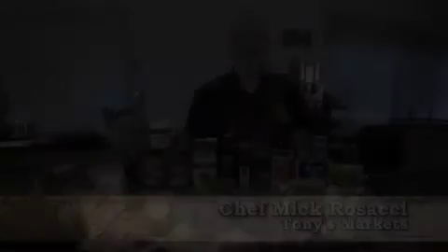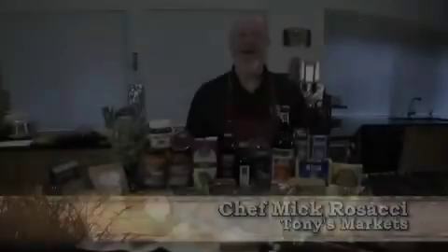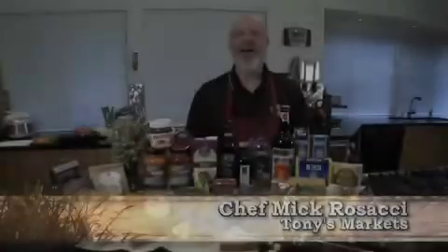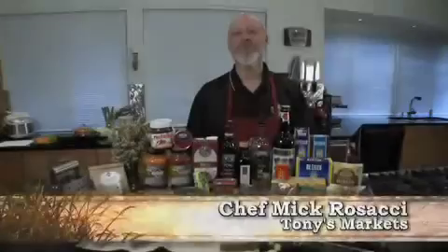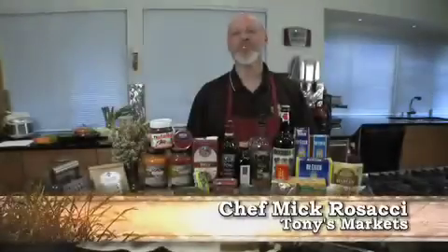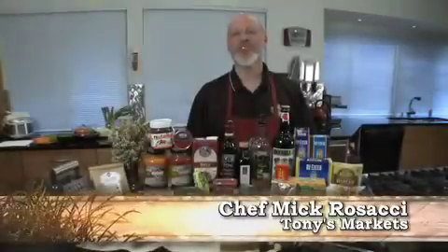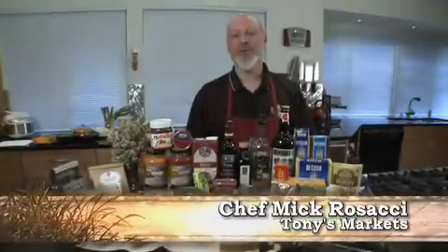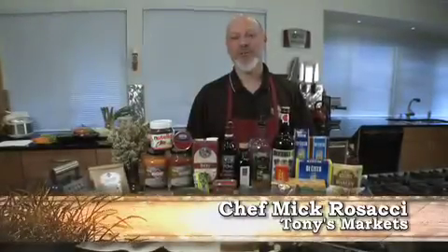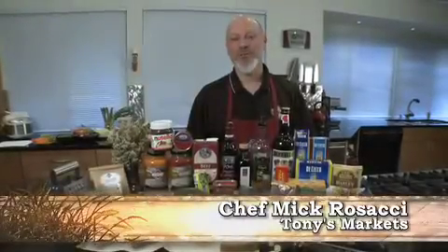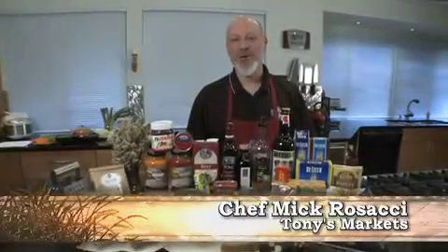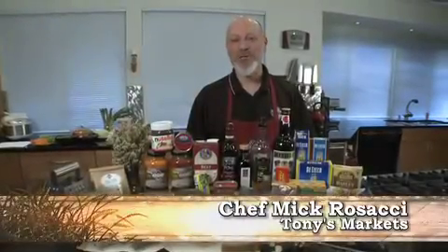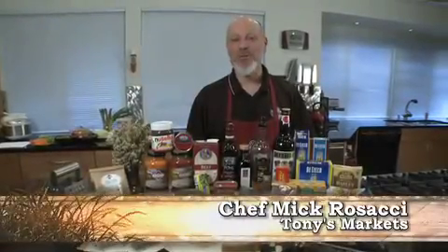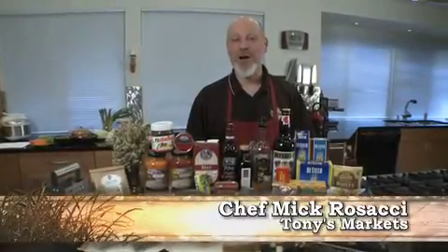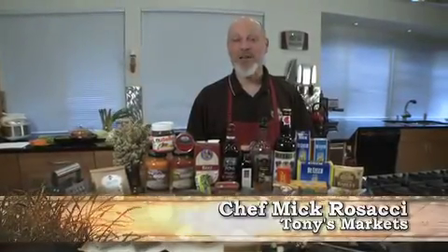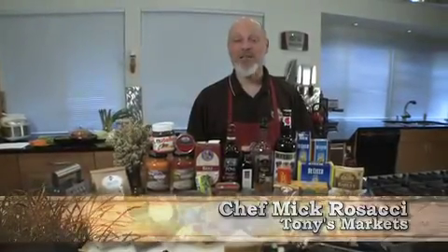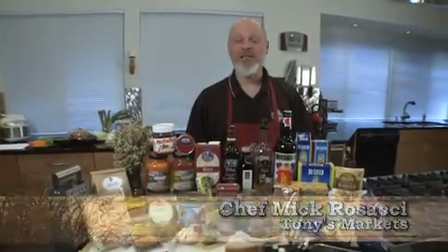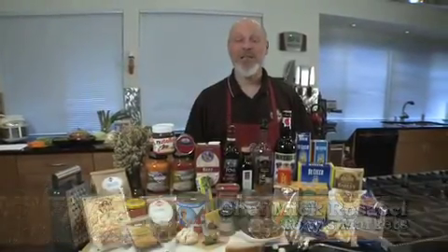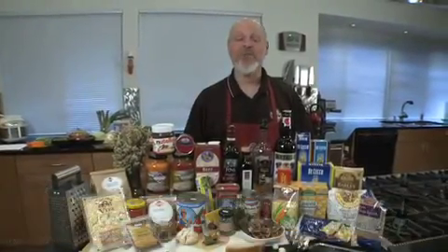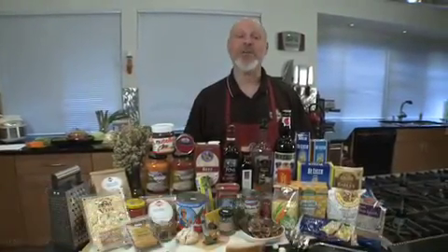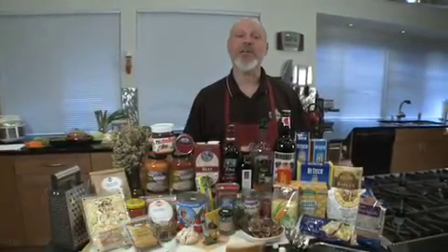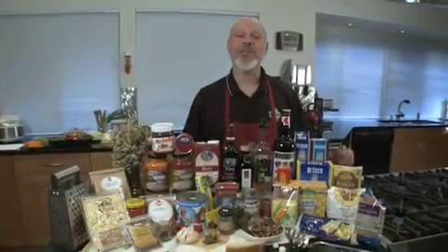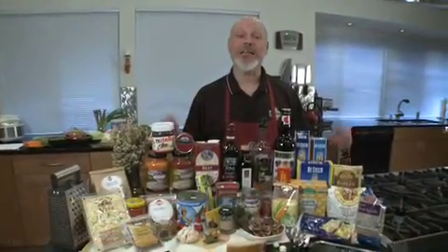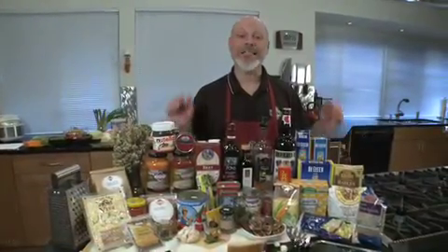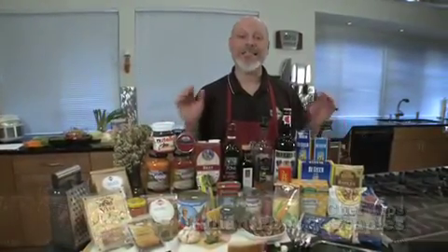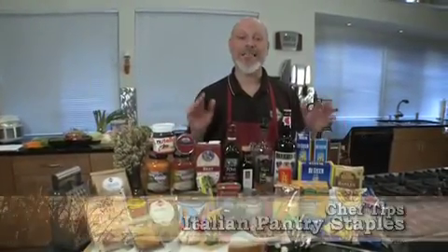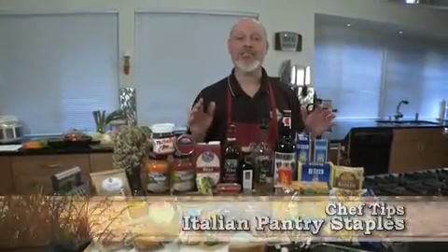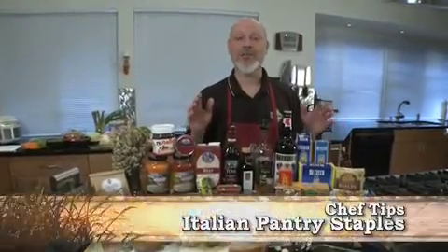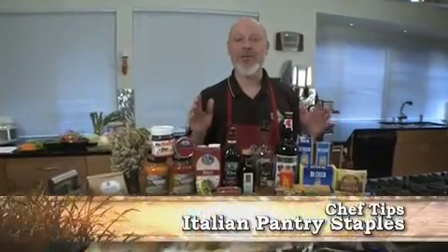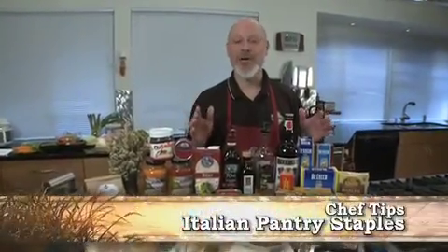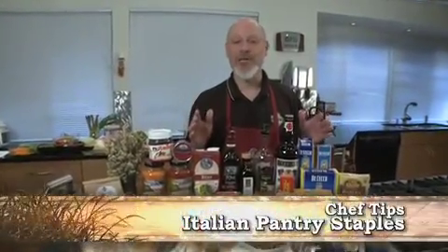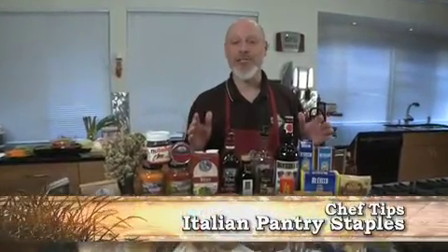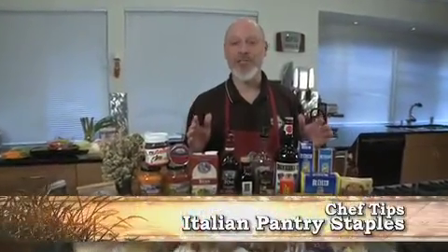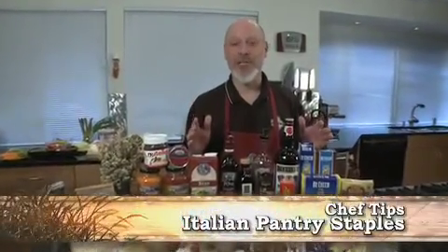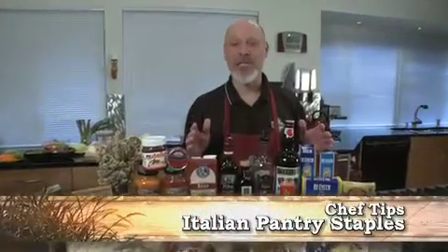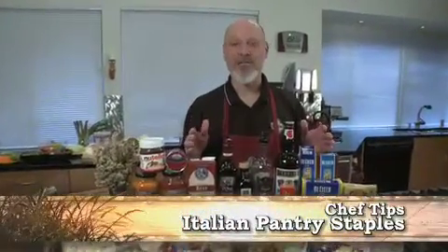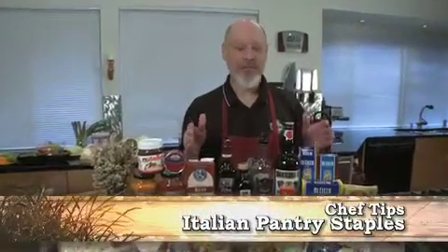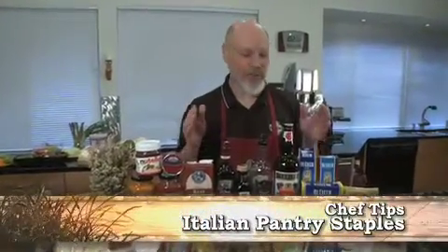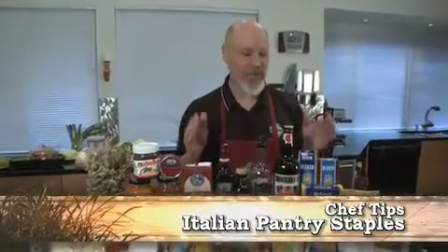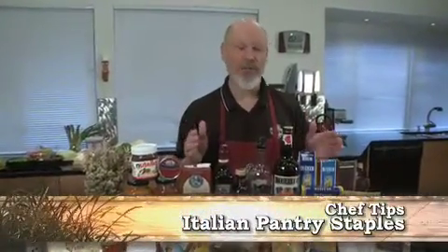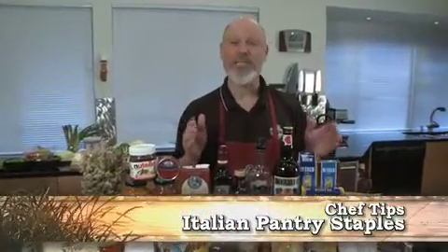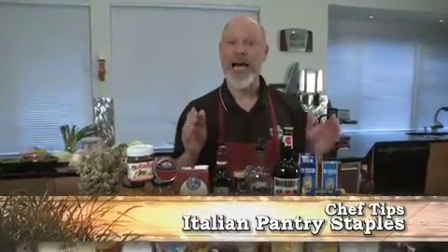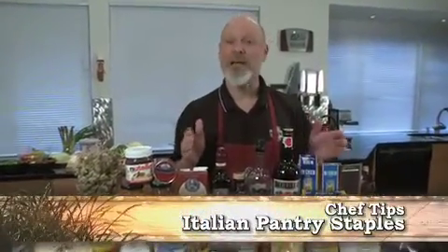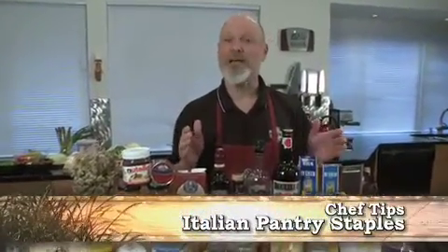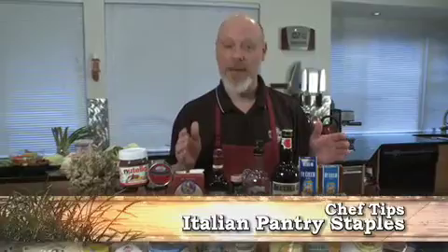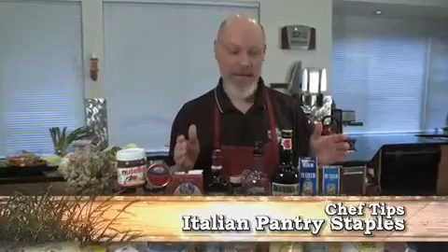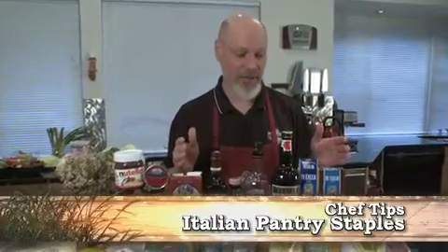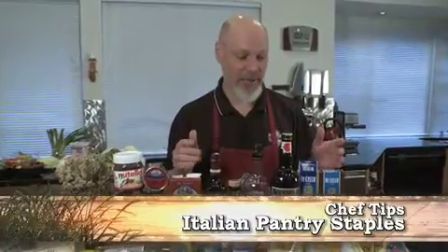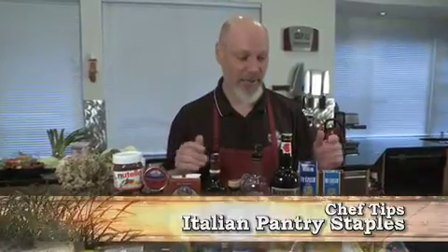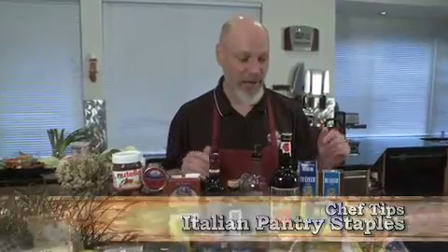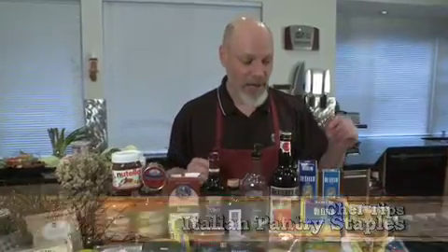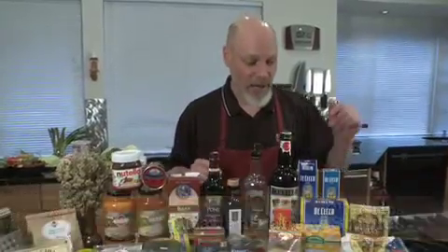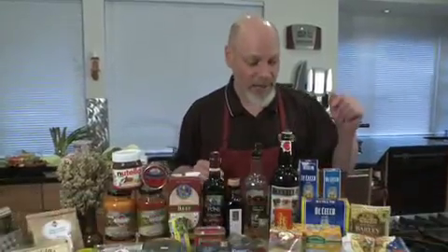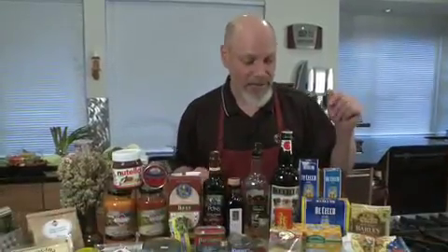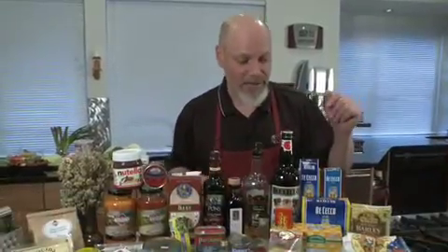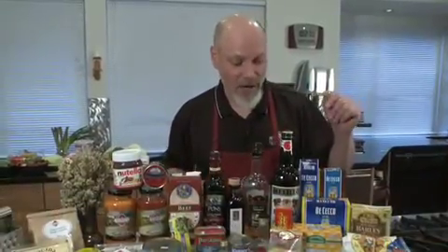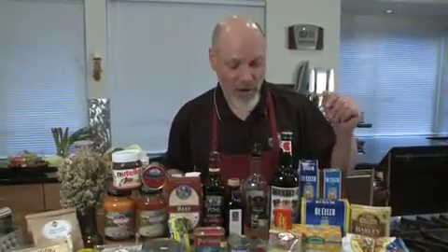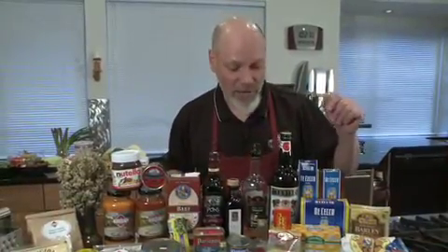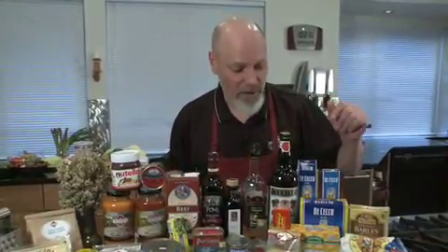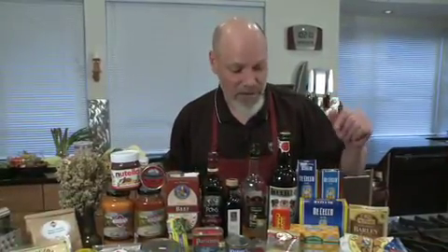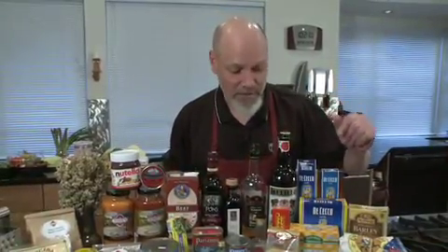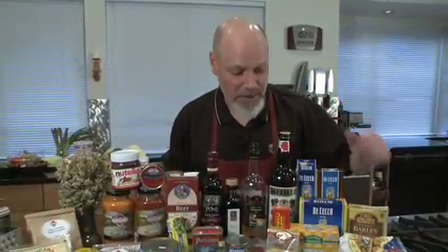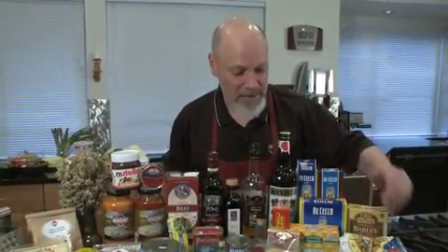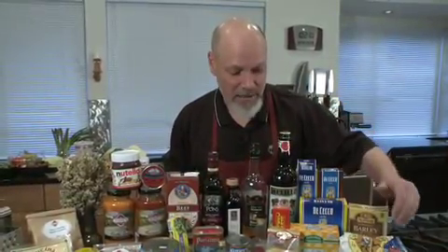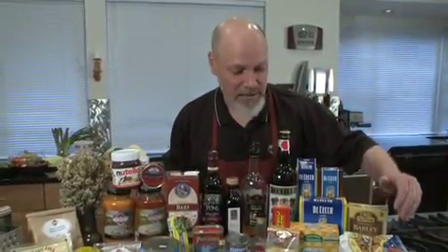Hi, I'm Chef Mick from Tony's Markets. Today we're looking at the essential ingredients you need in your Italian pantry. I'm going to start over here with some basics.